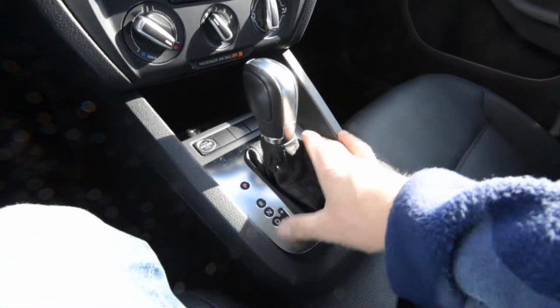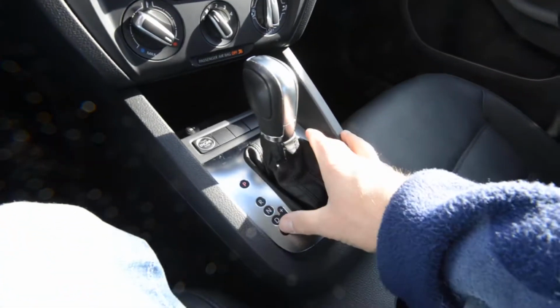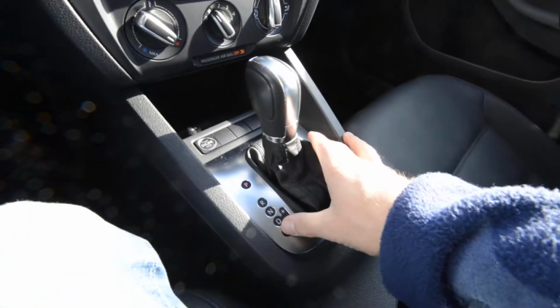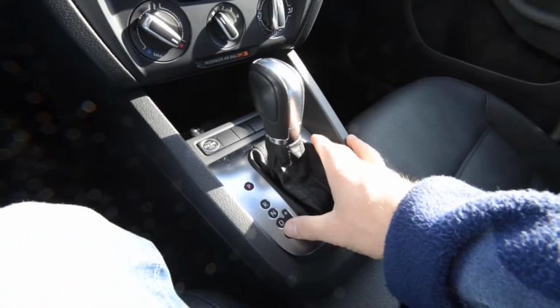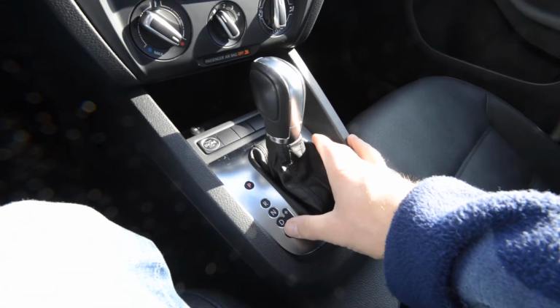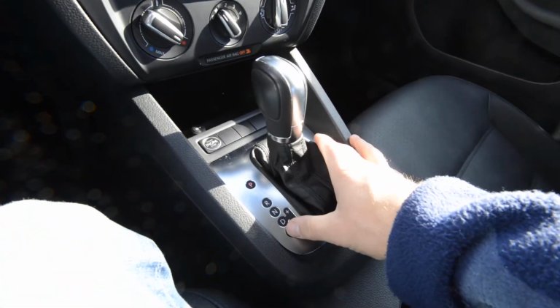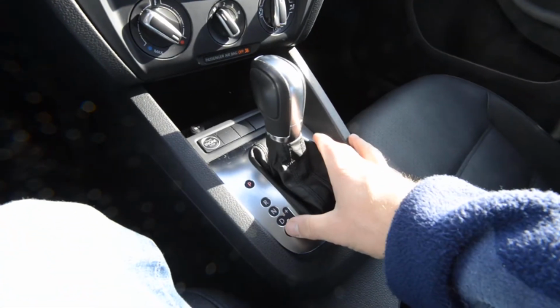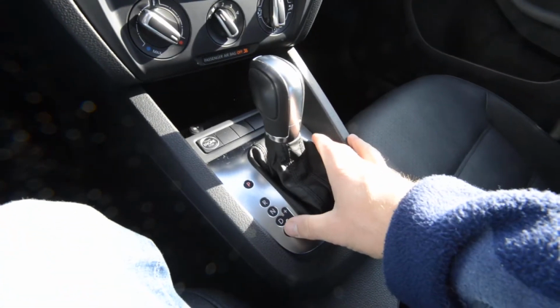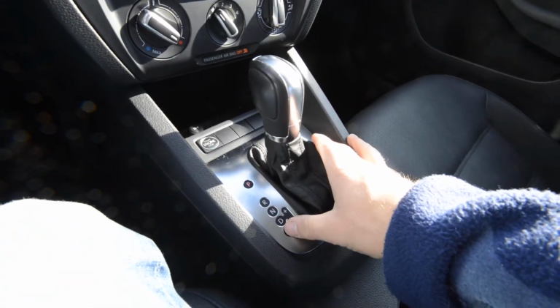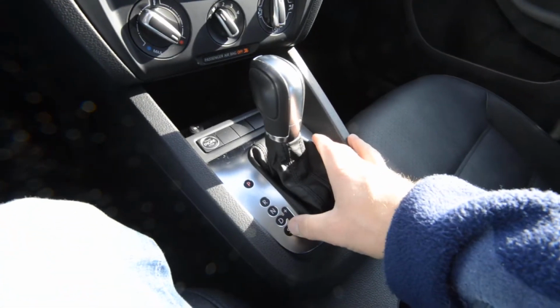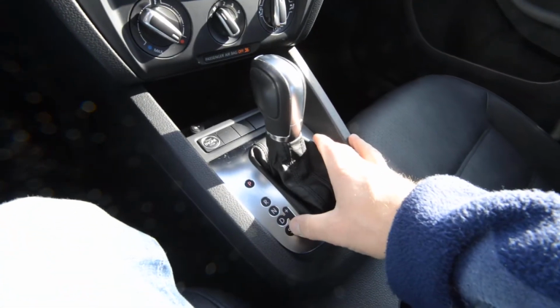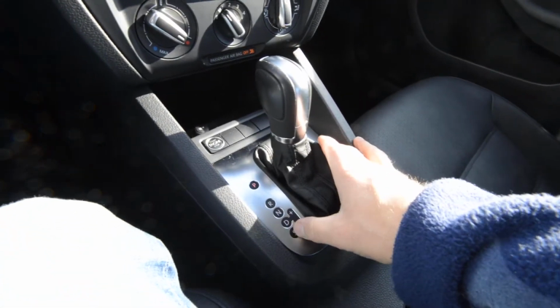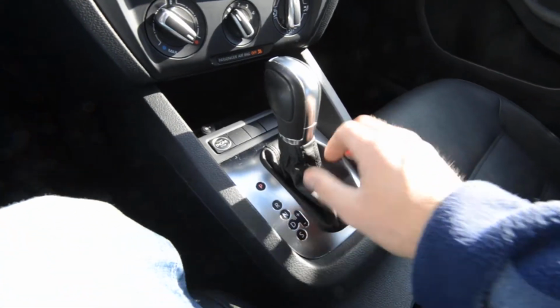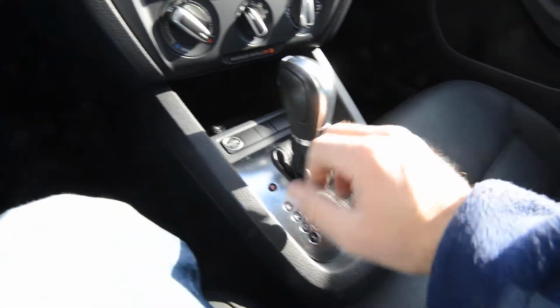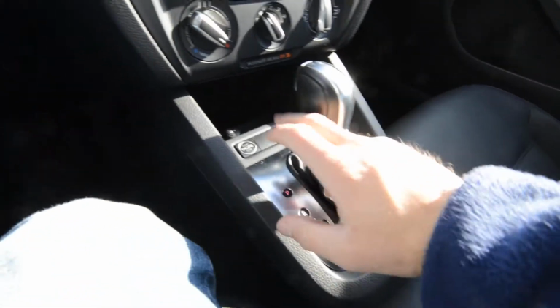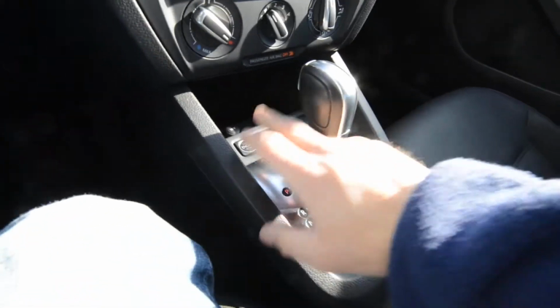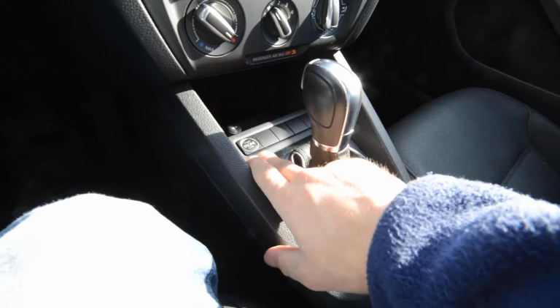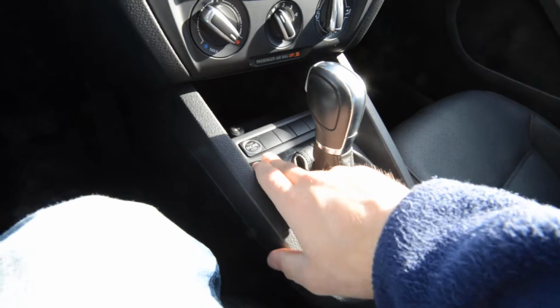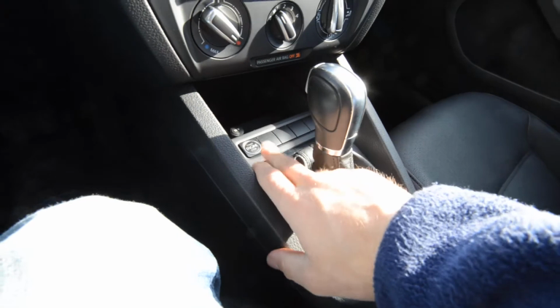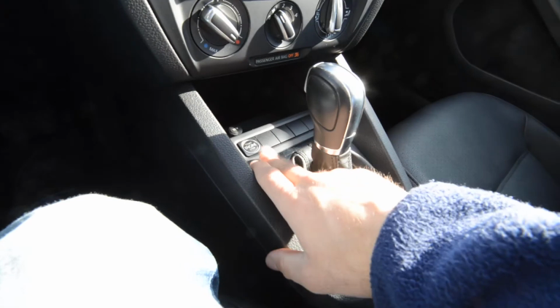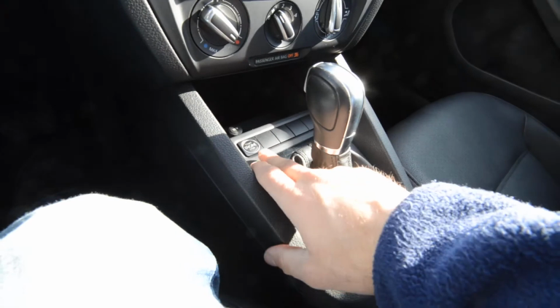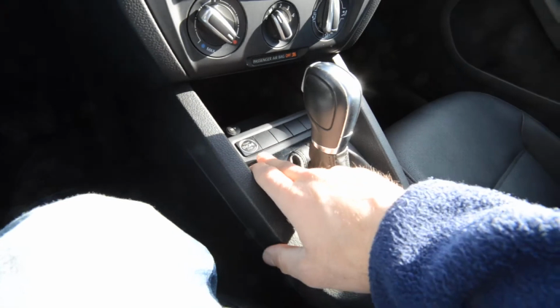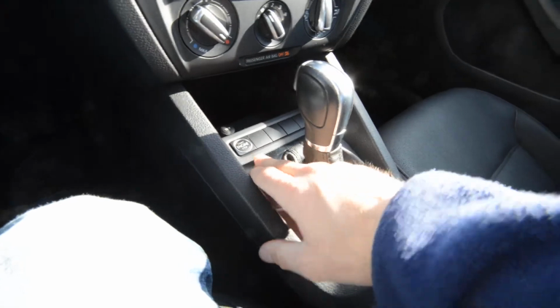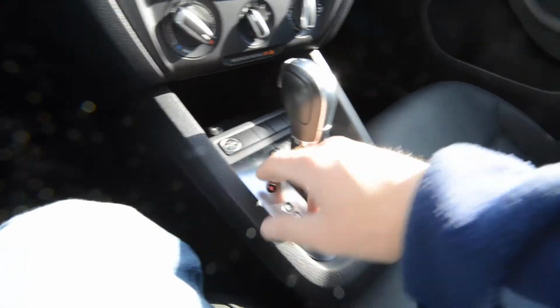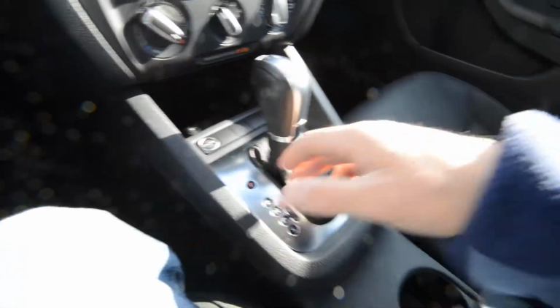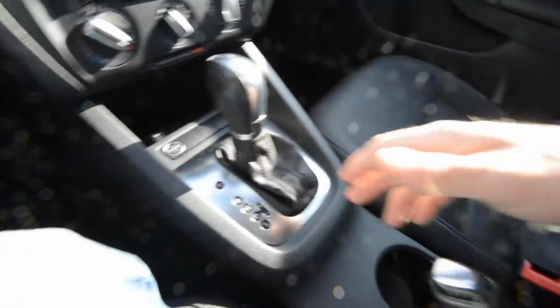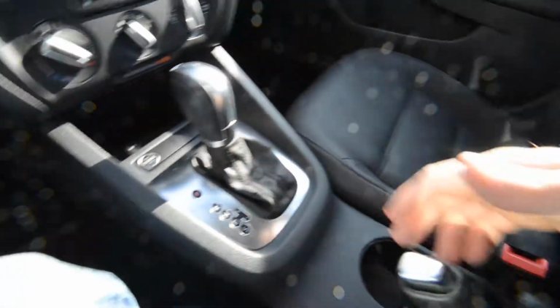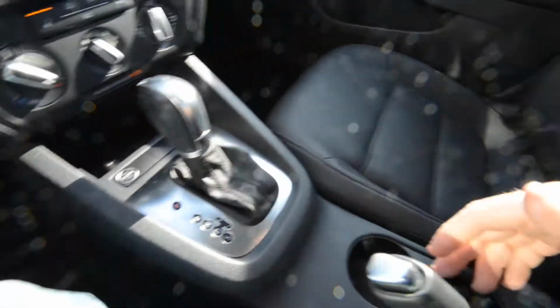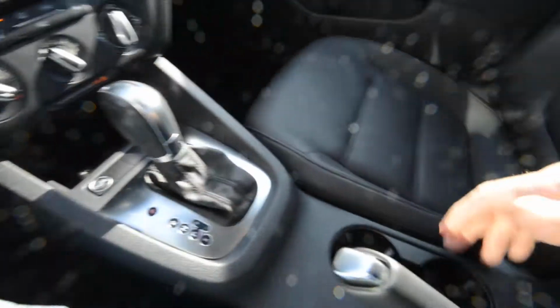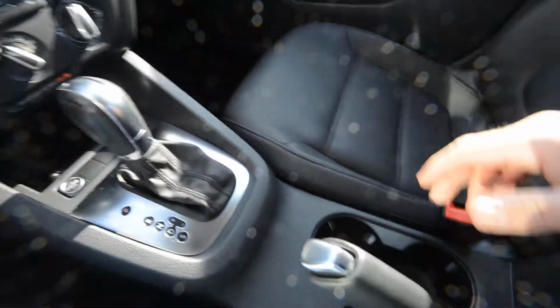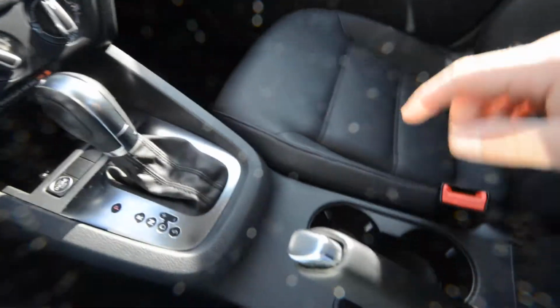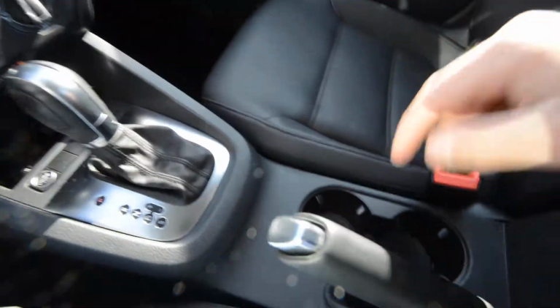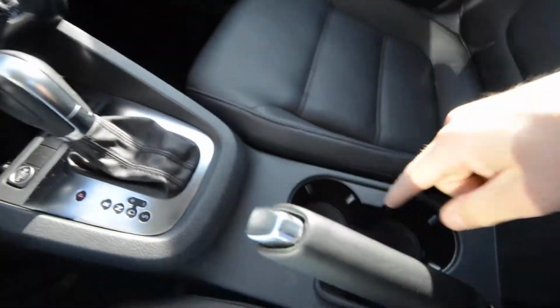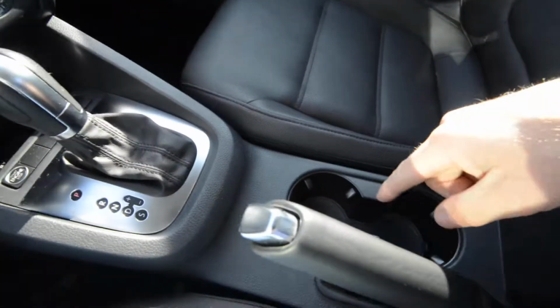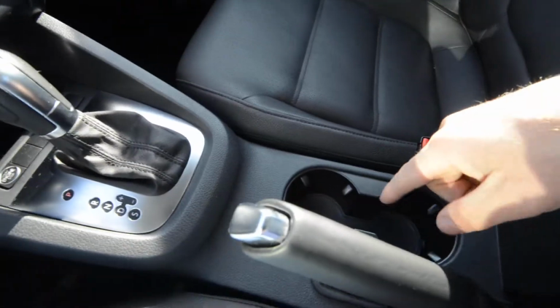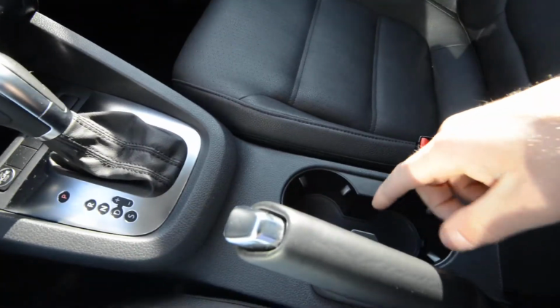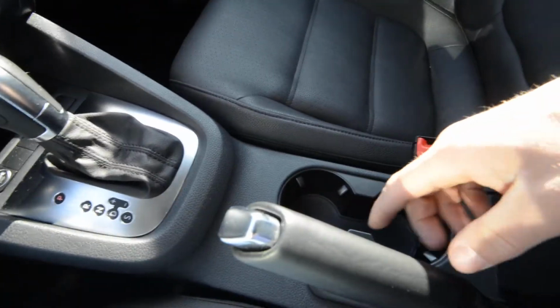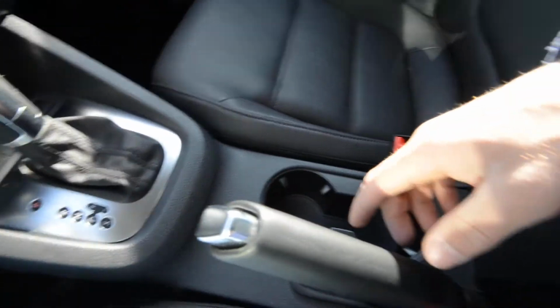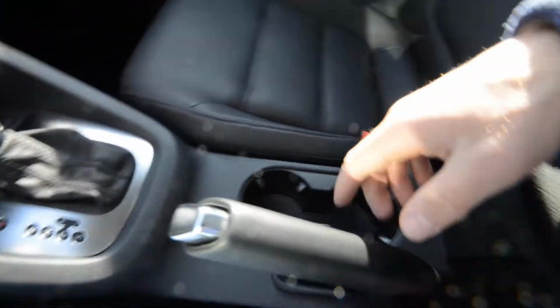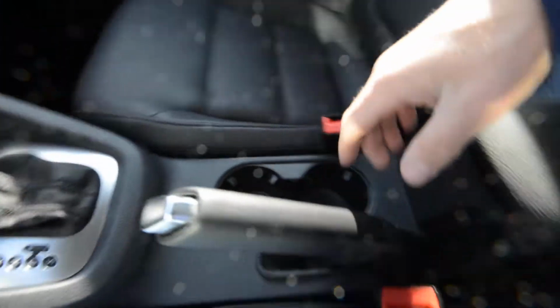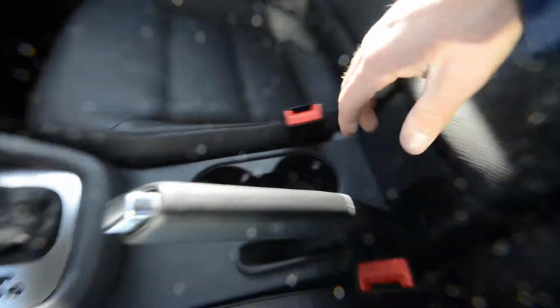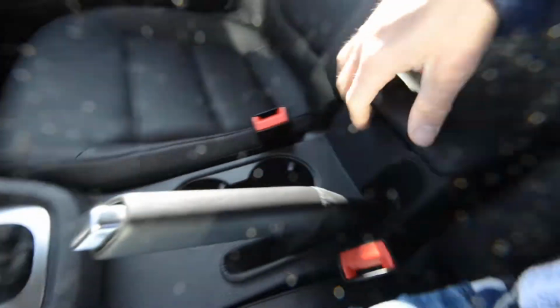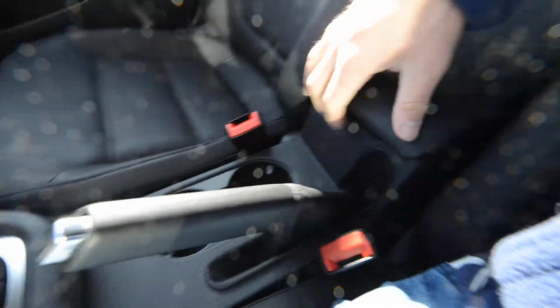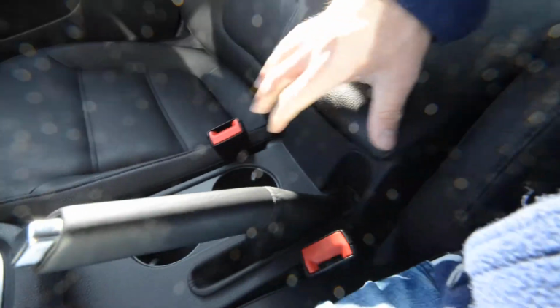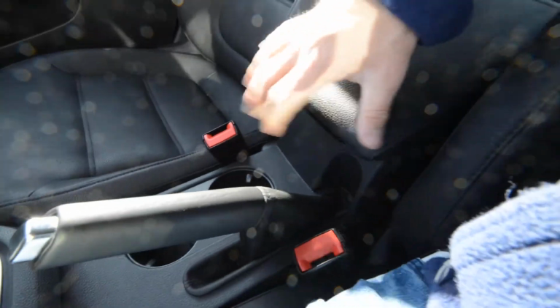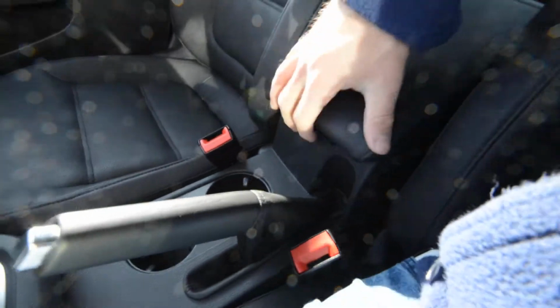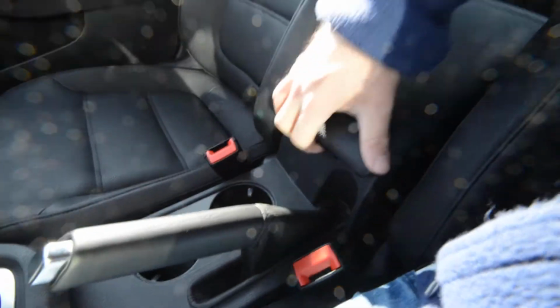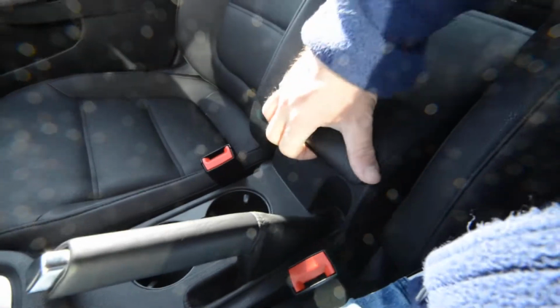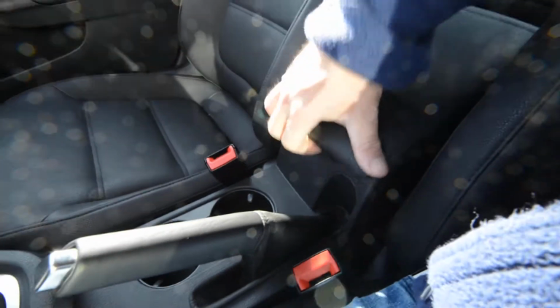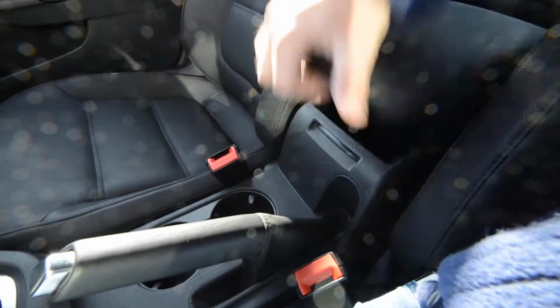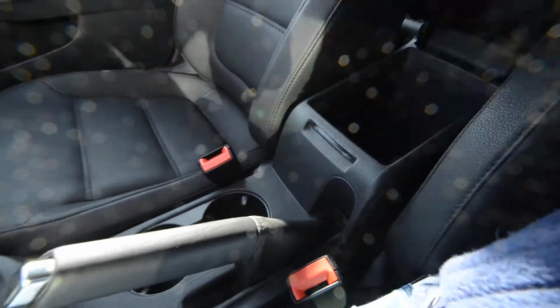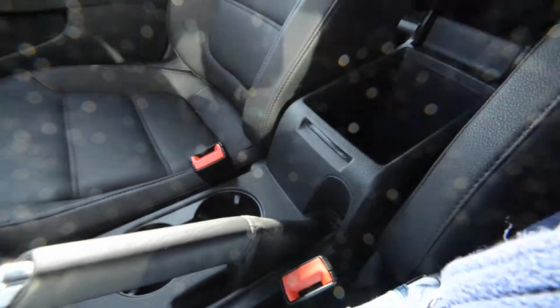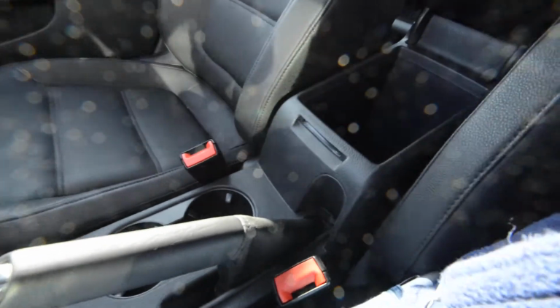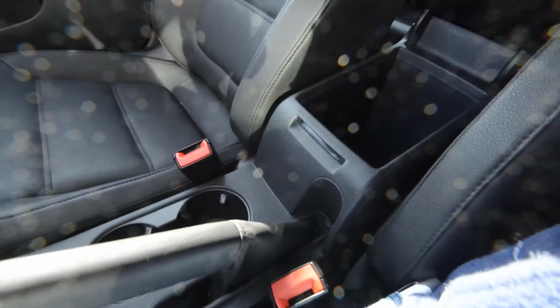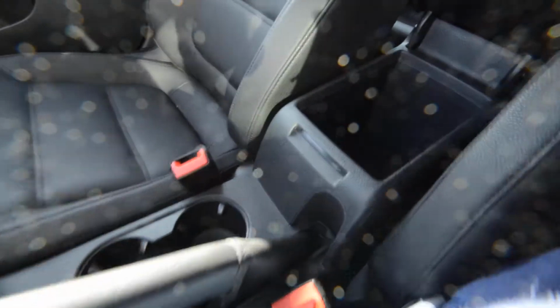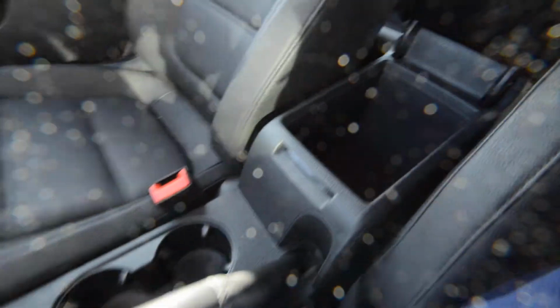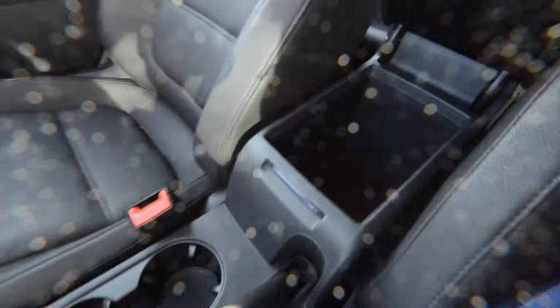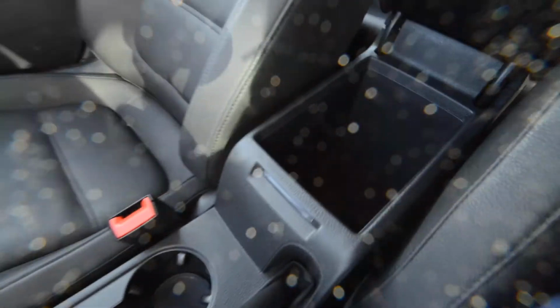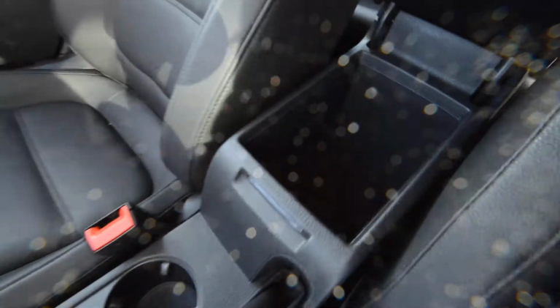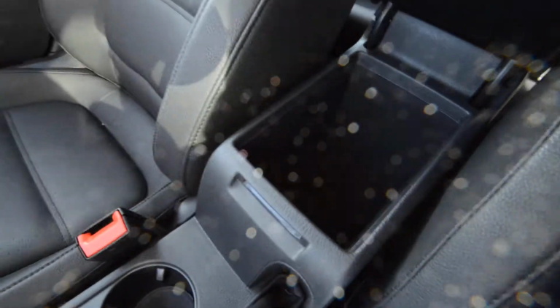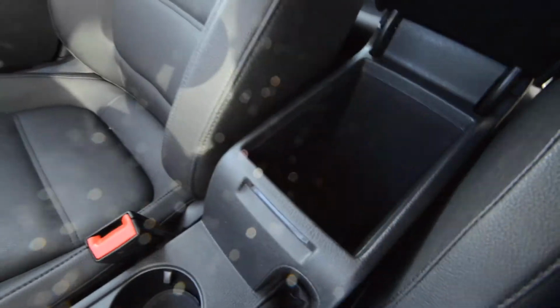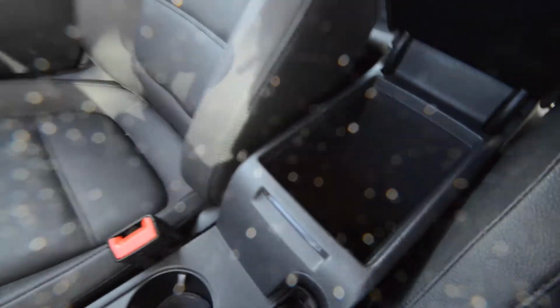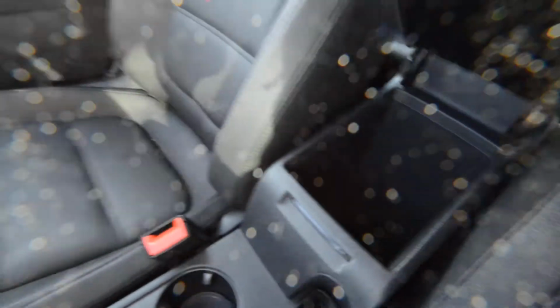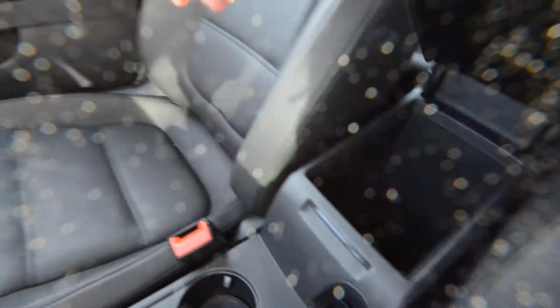The 6-speed automatic can be shifted manually. There's your start button, cup holders, and a nice center console with plenty of storage.